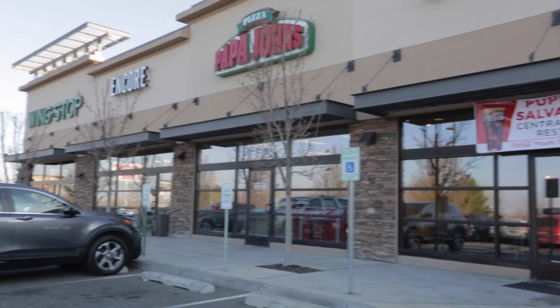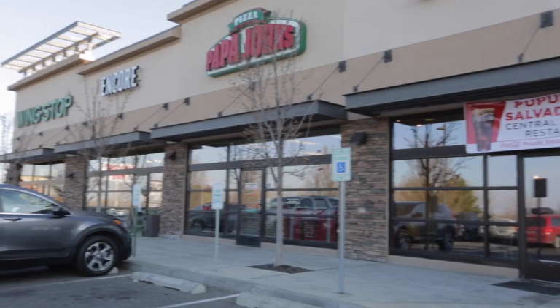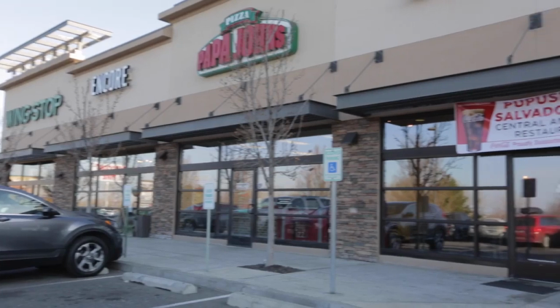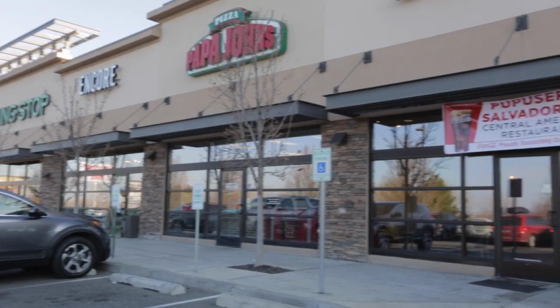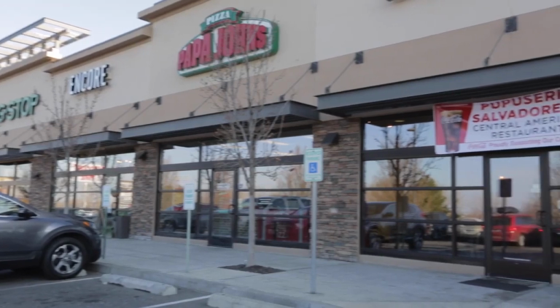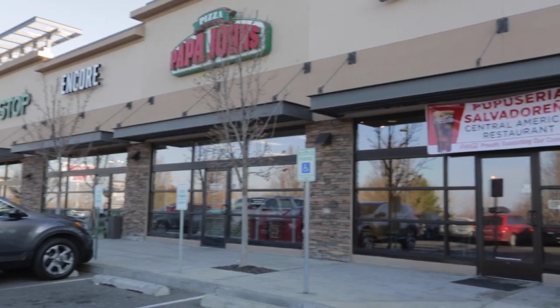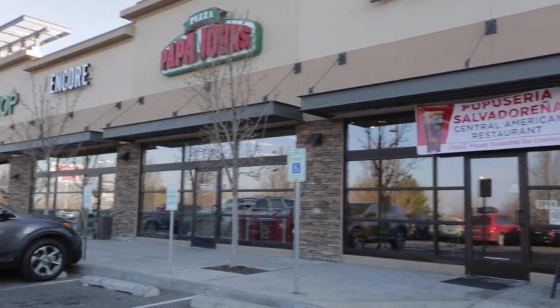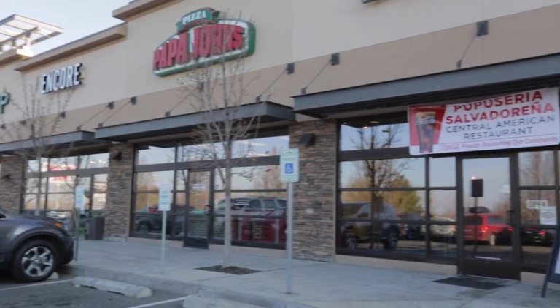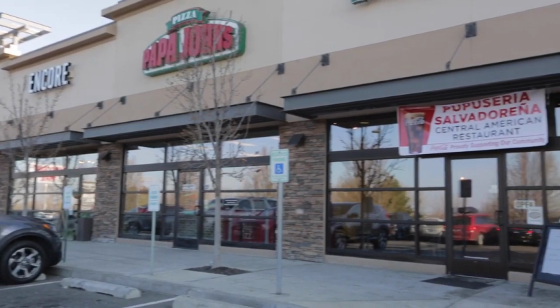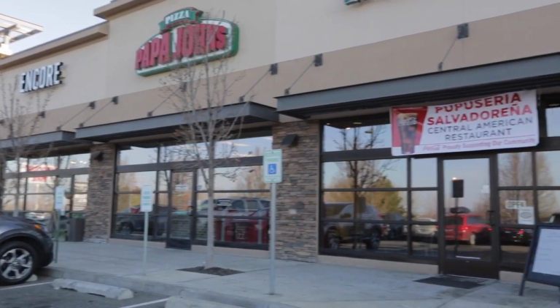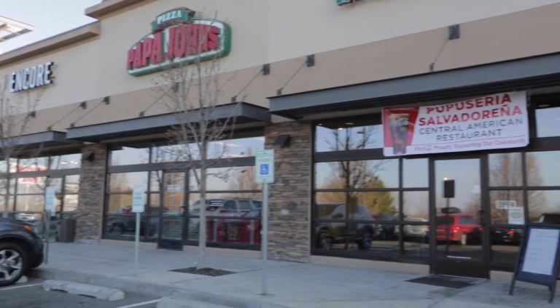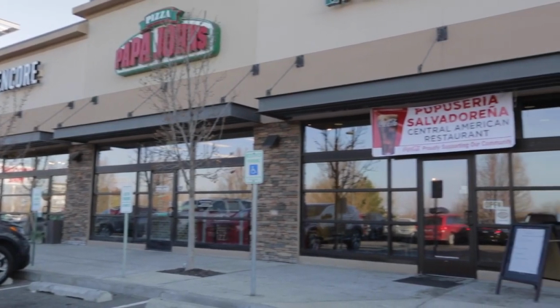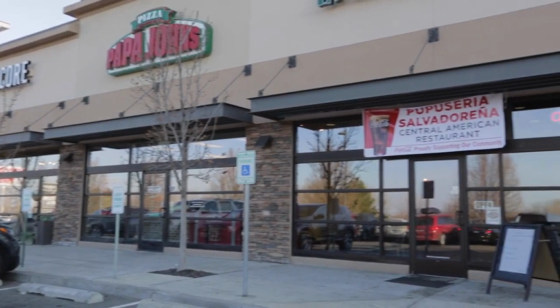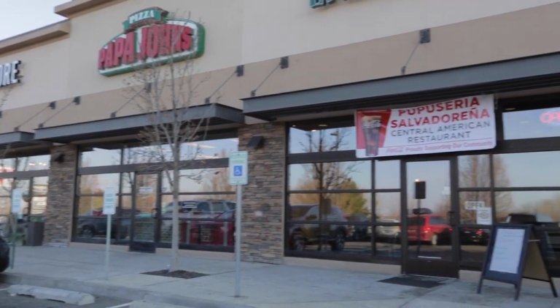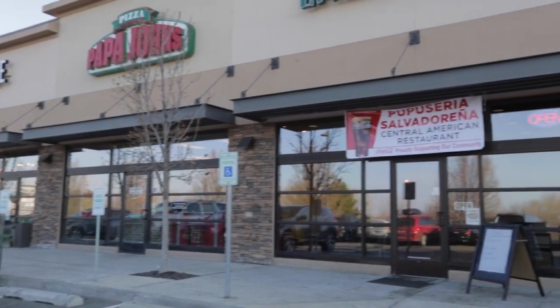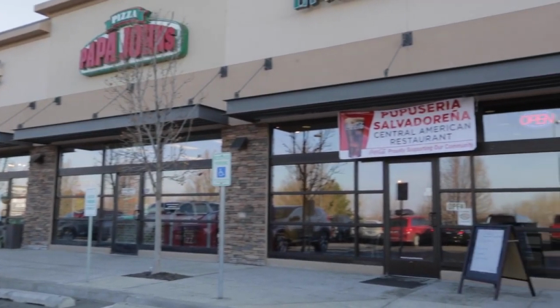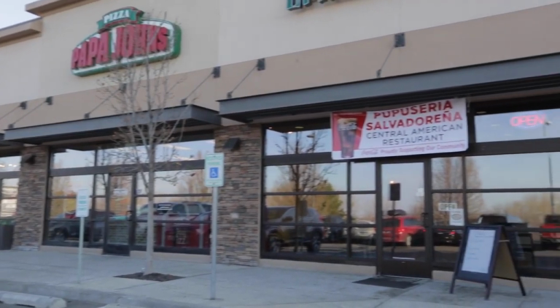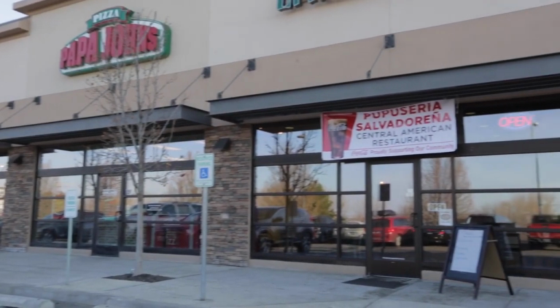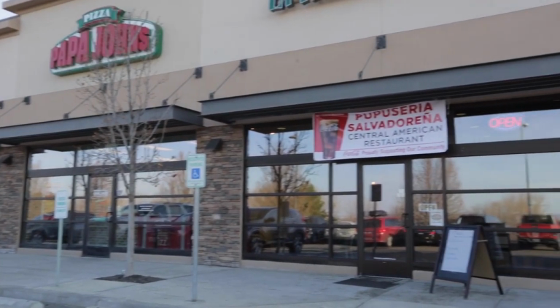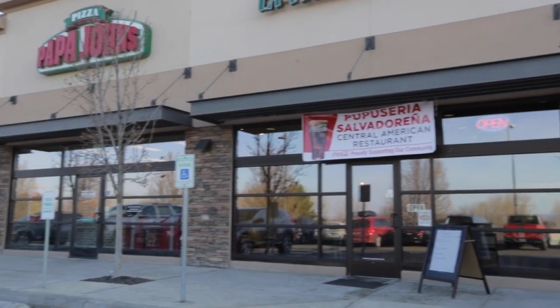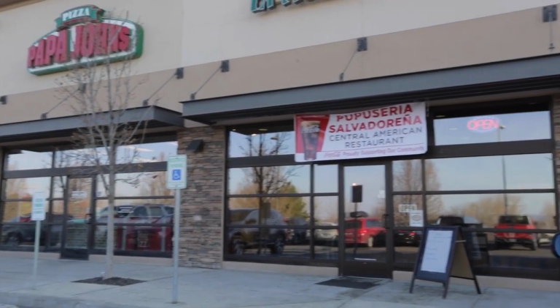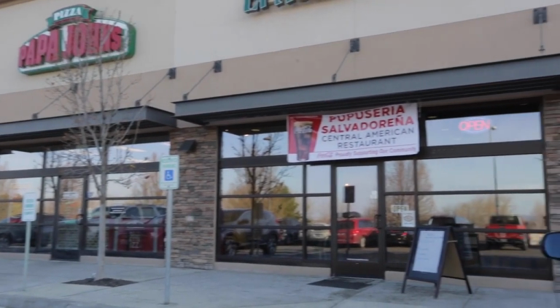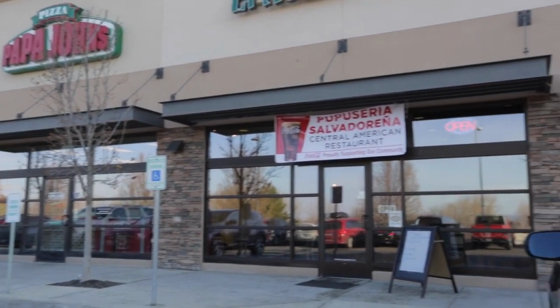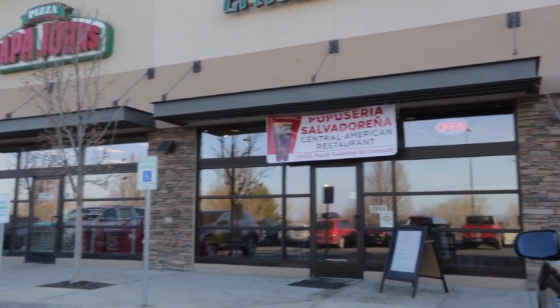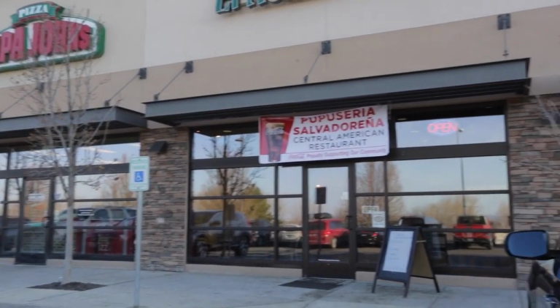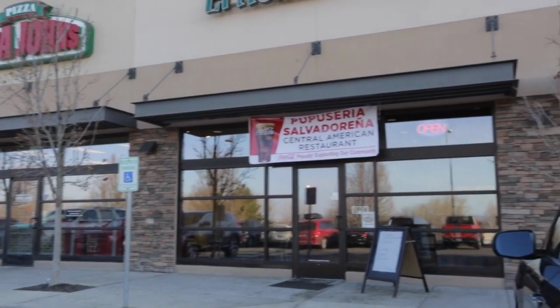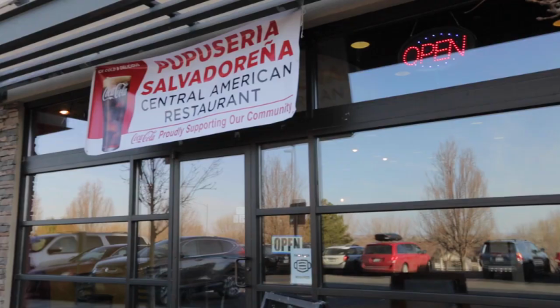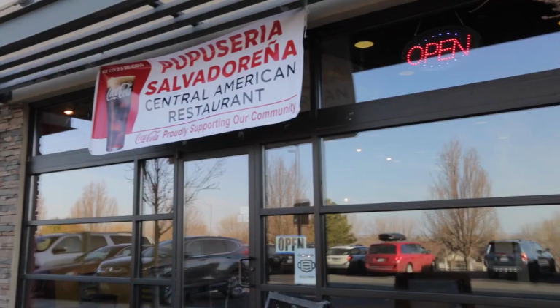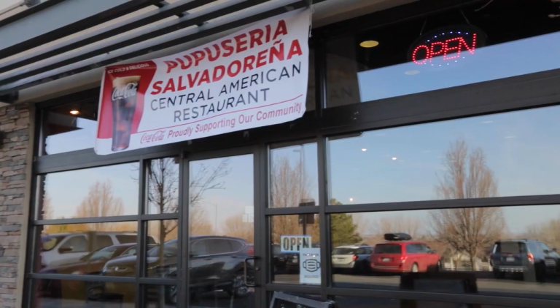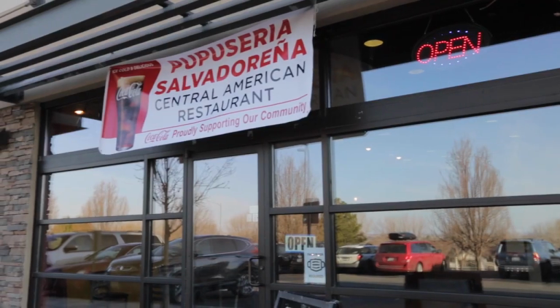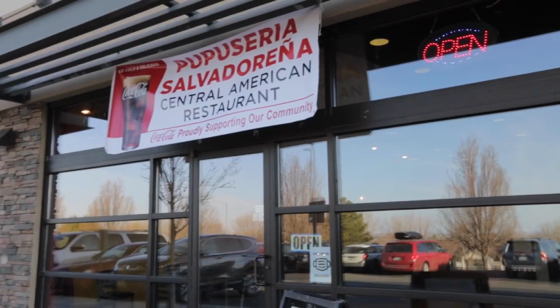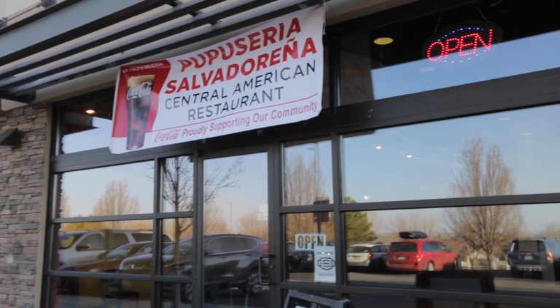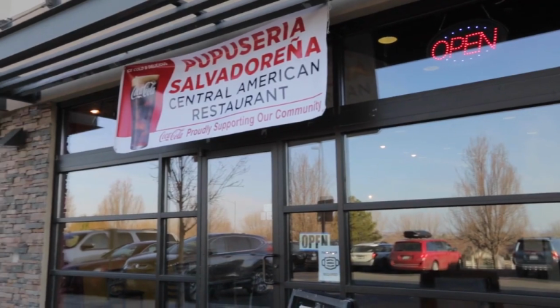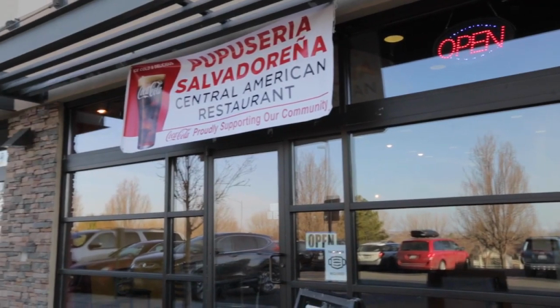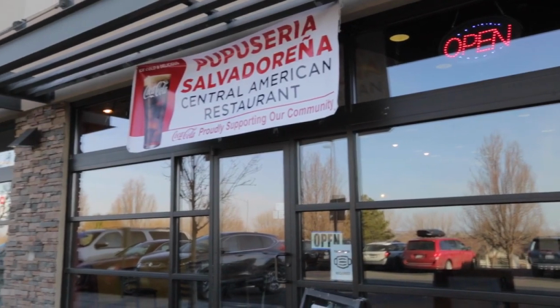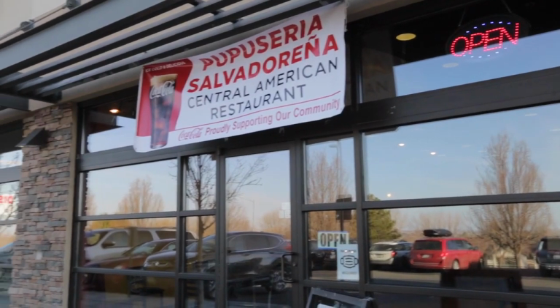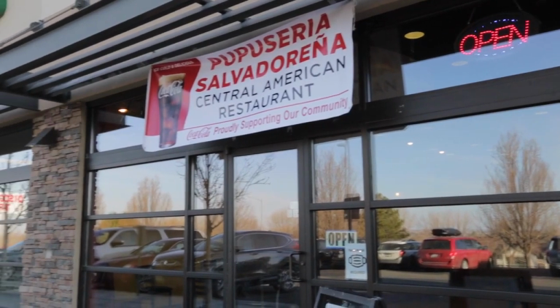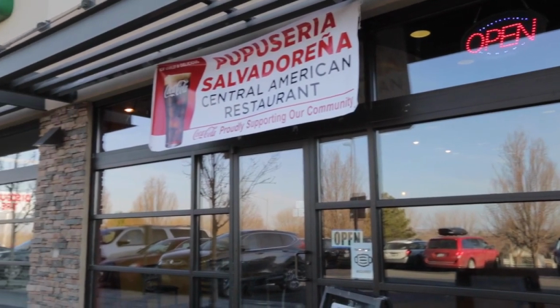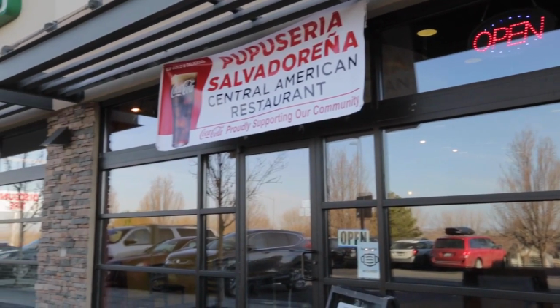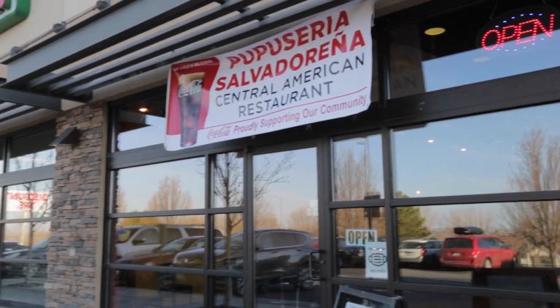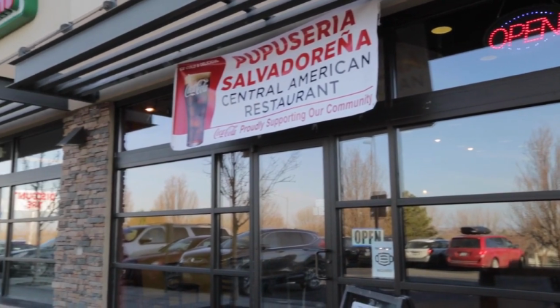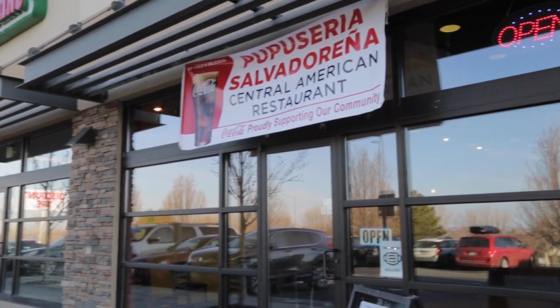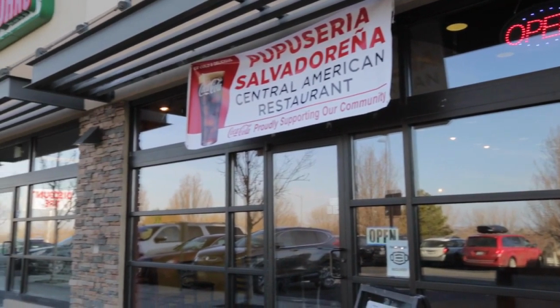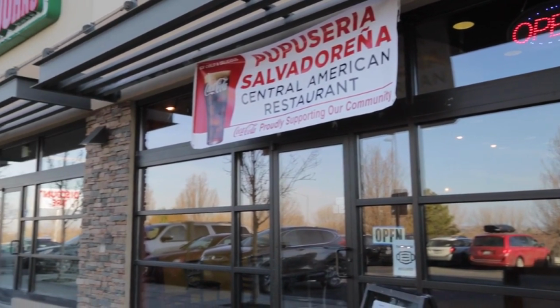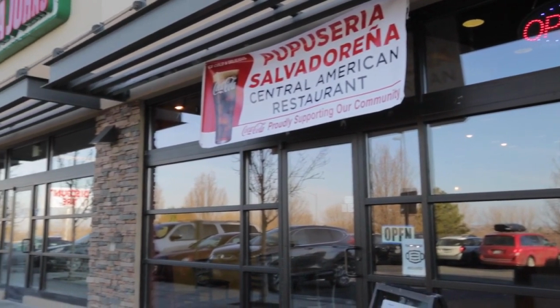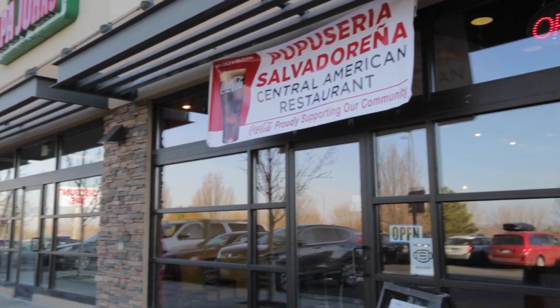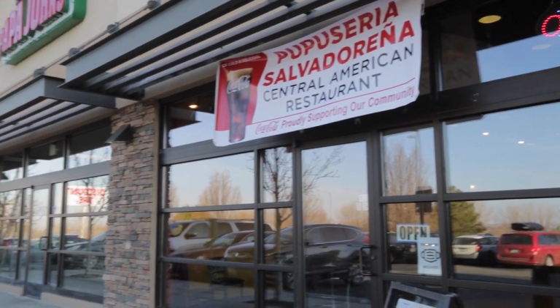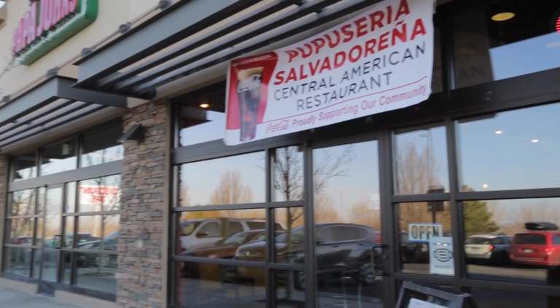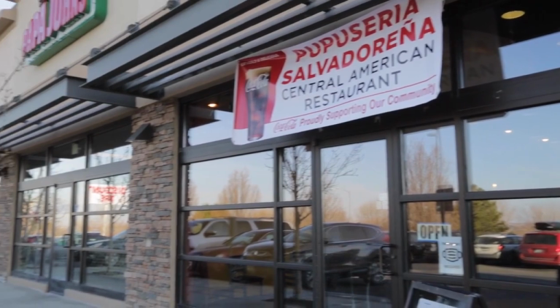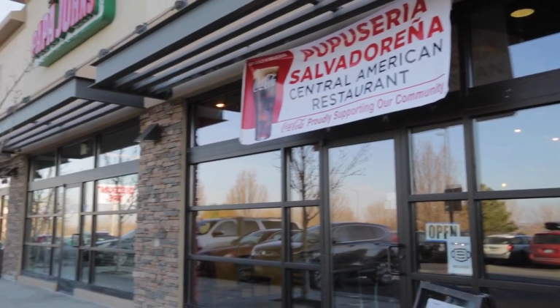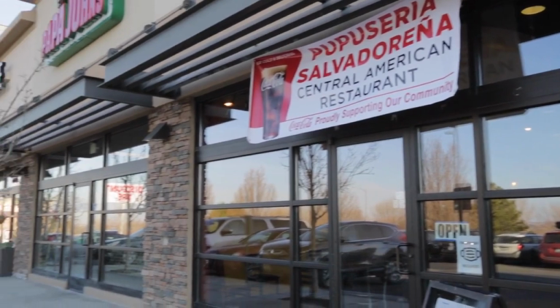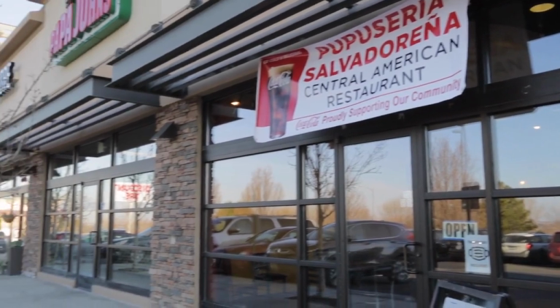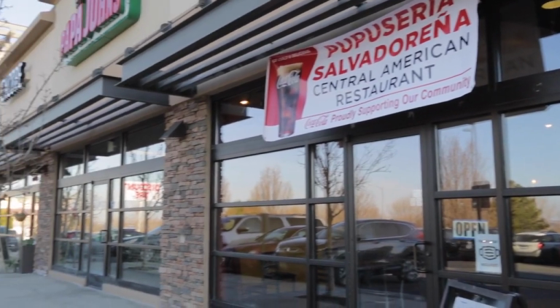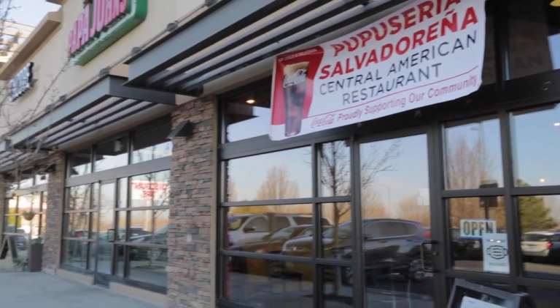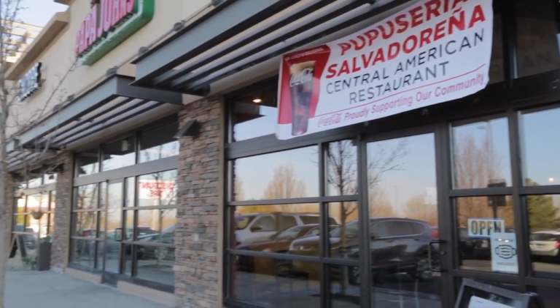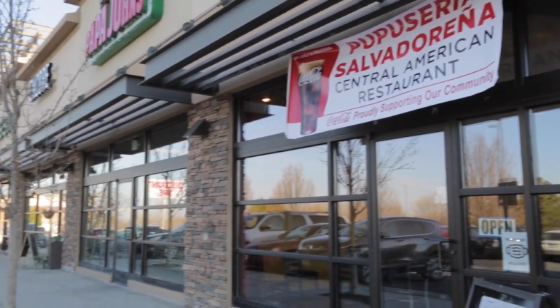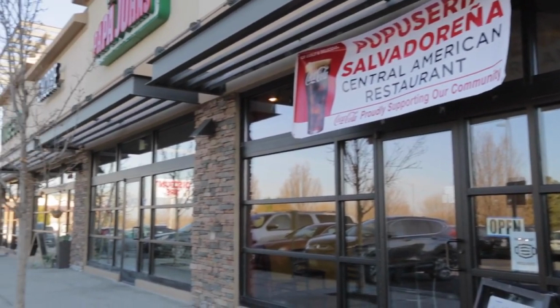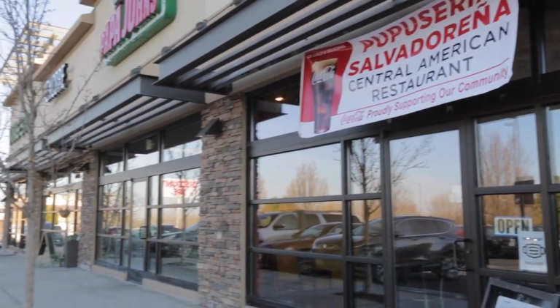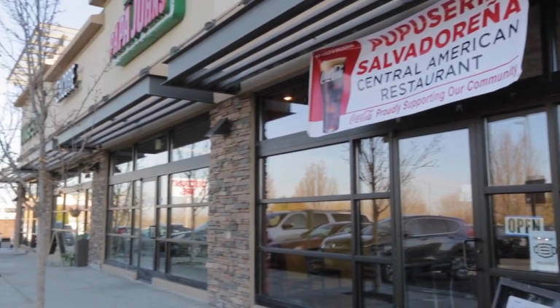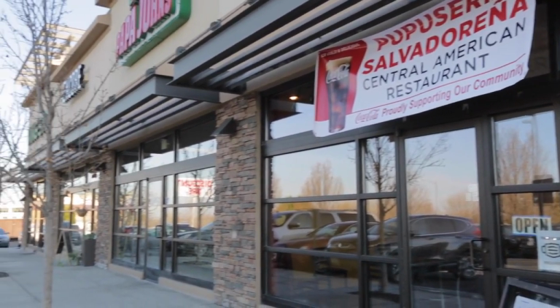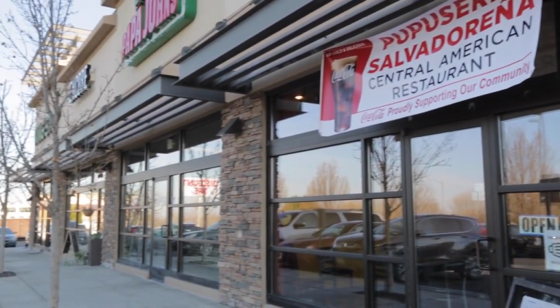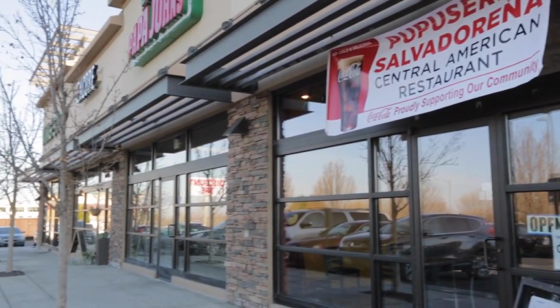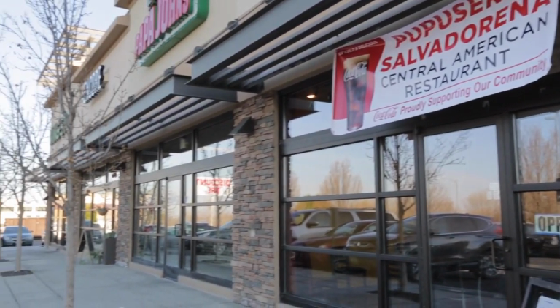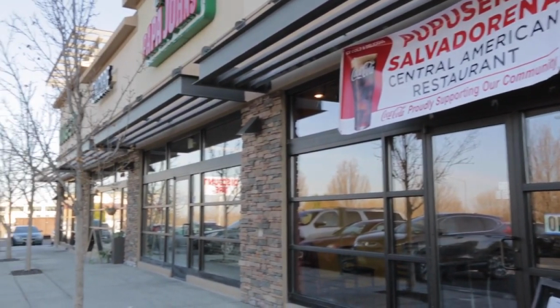Seria Cerualdeña is where customers come and feel like it's your home, to eat. It's home.